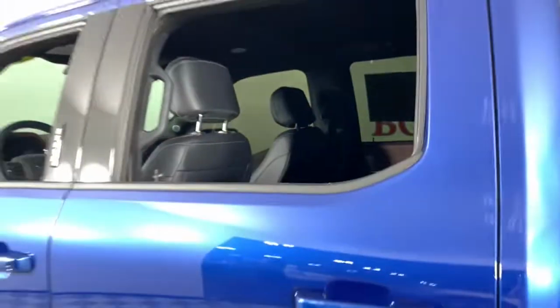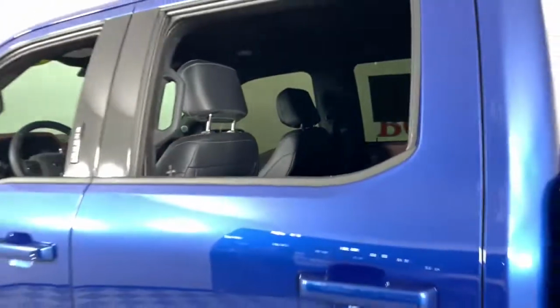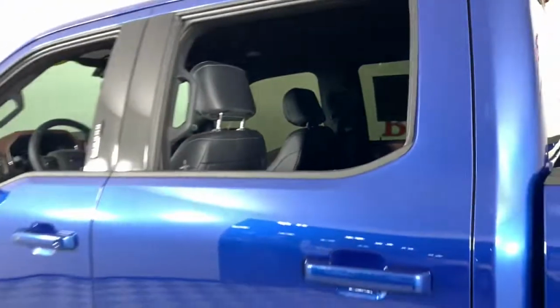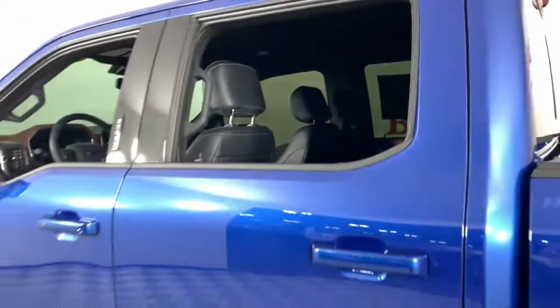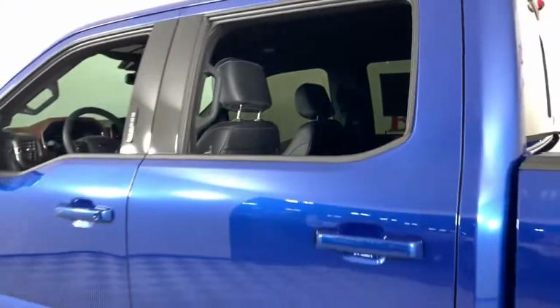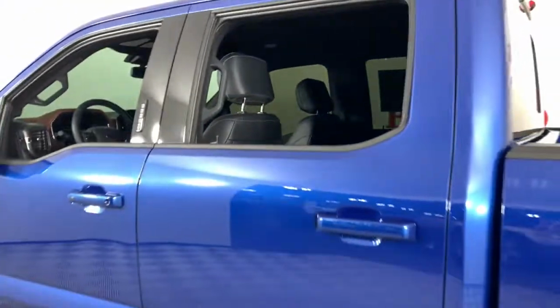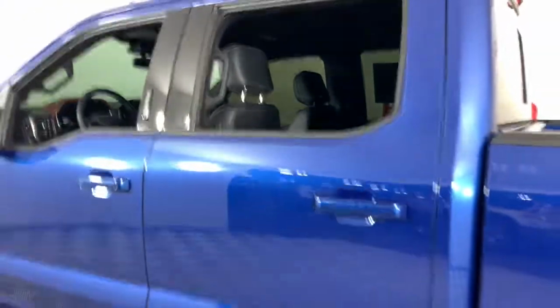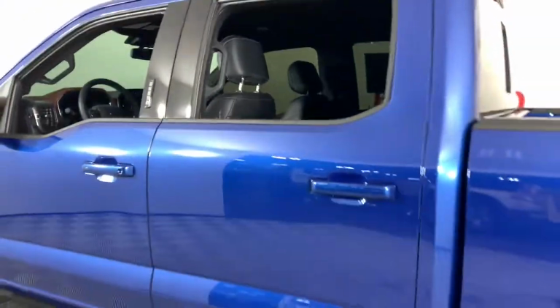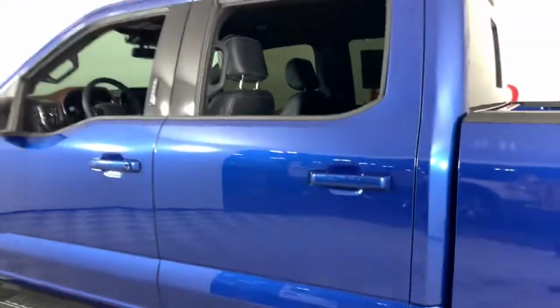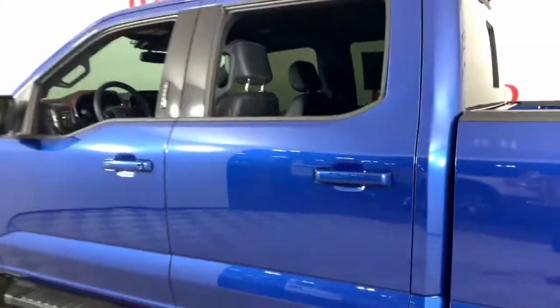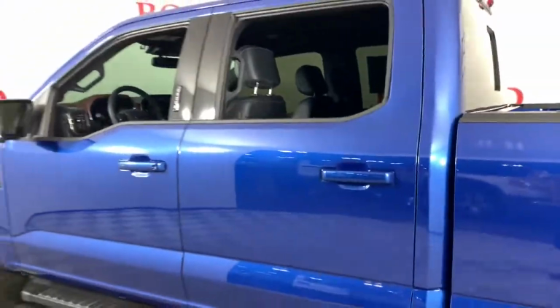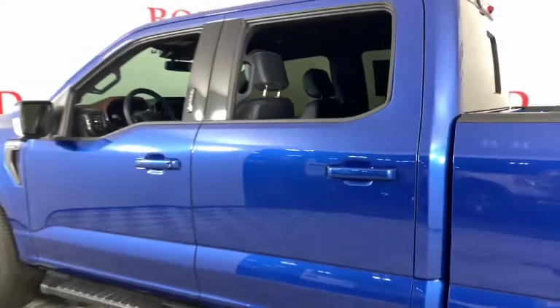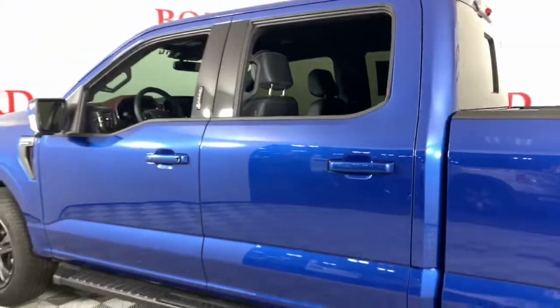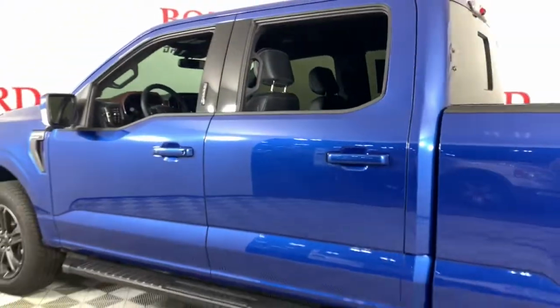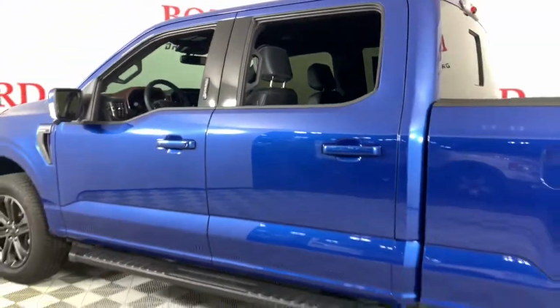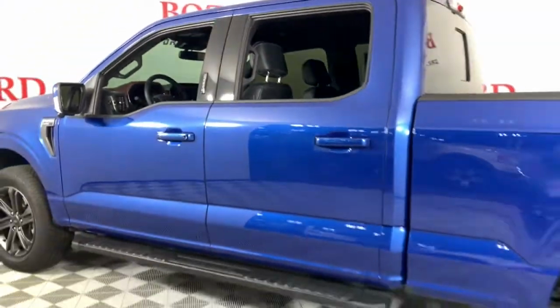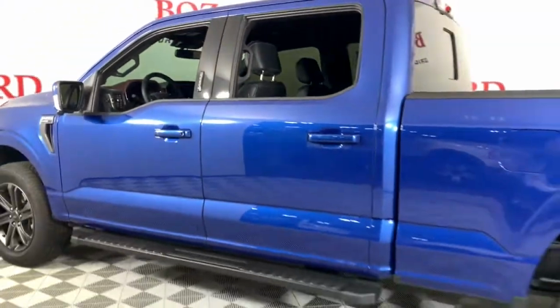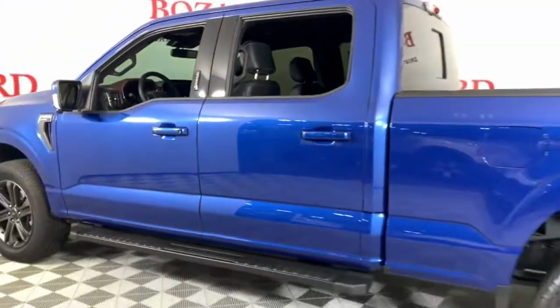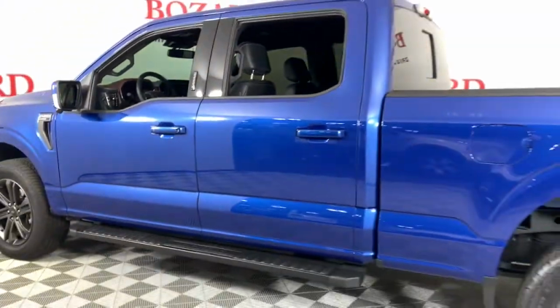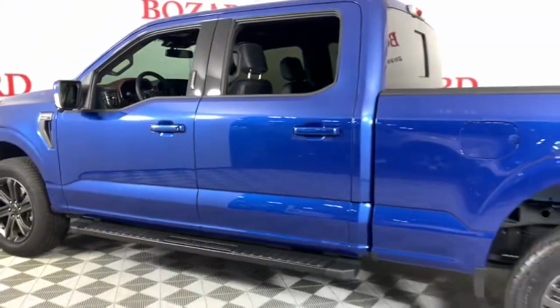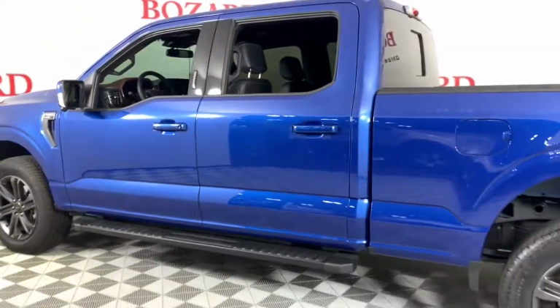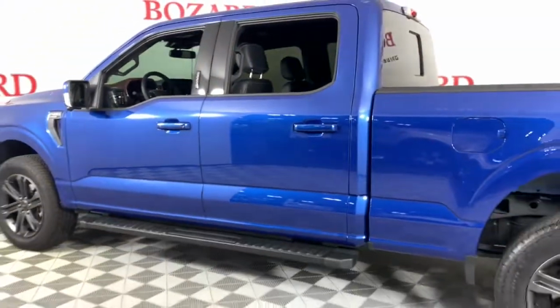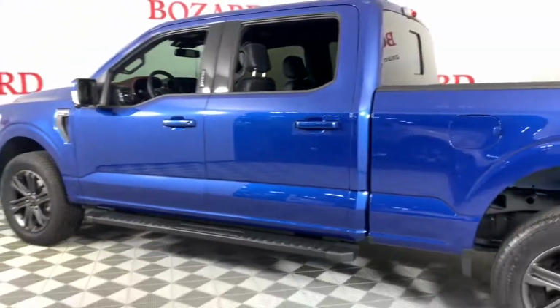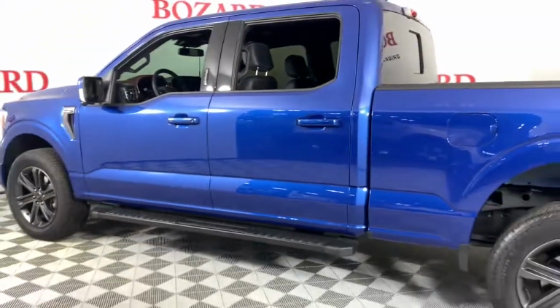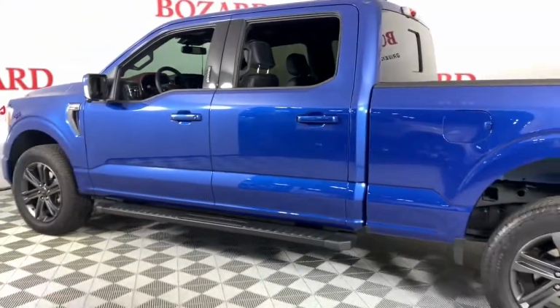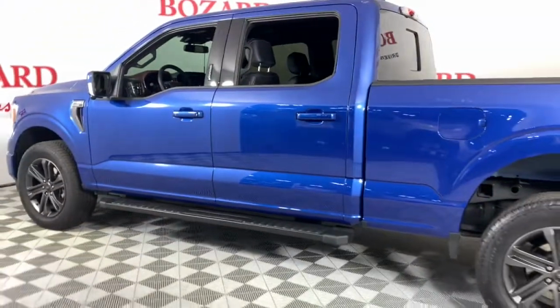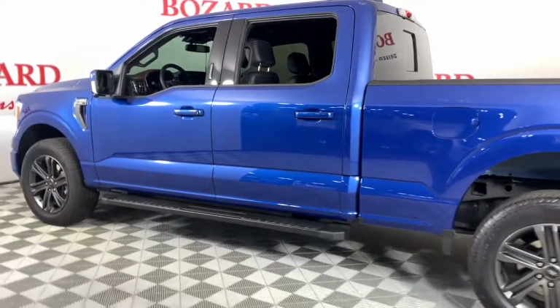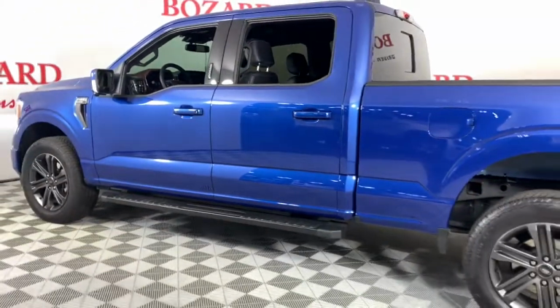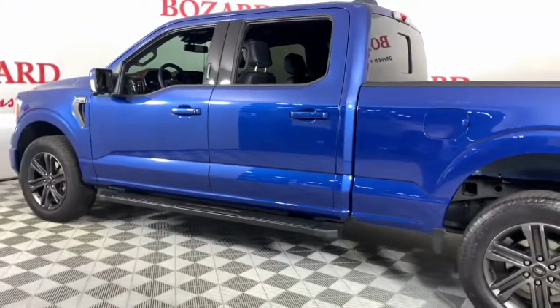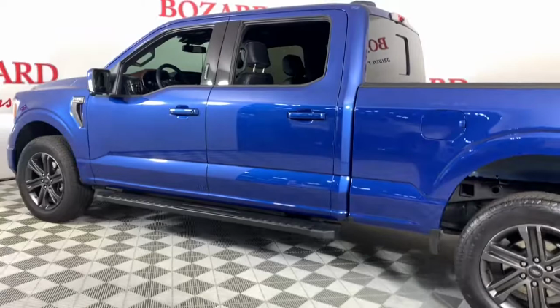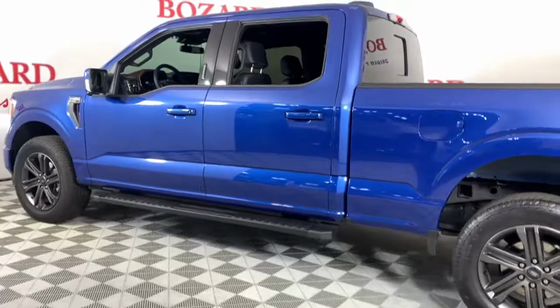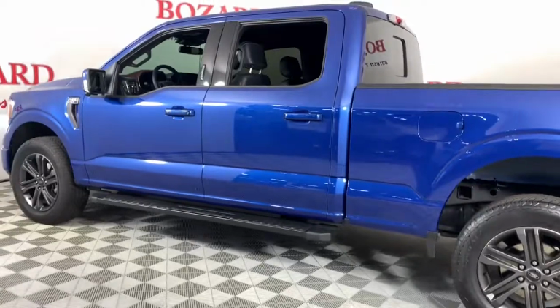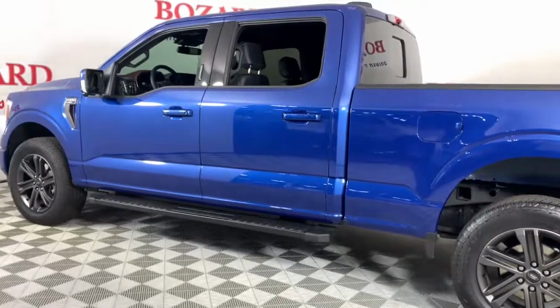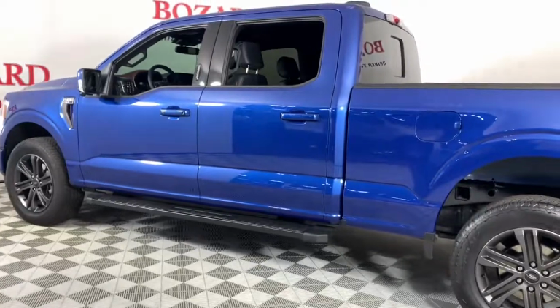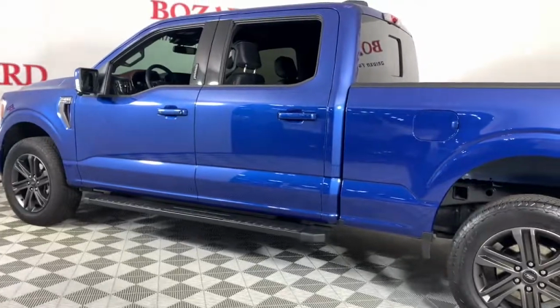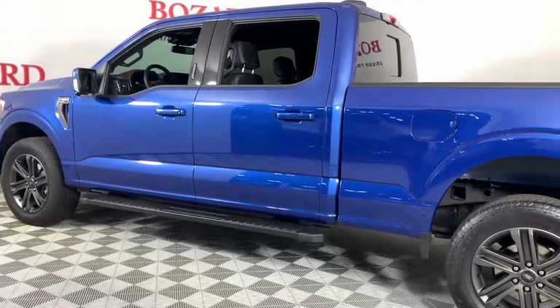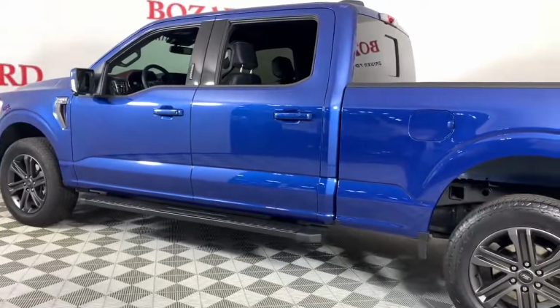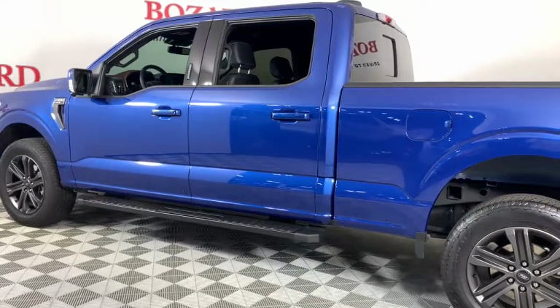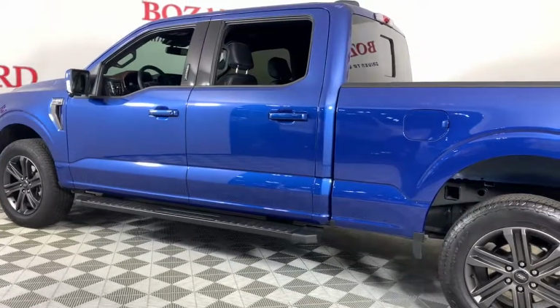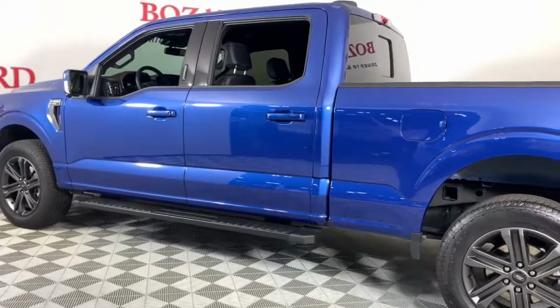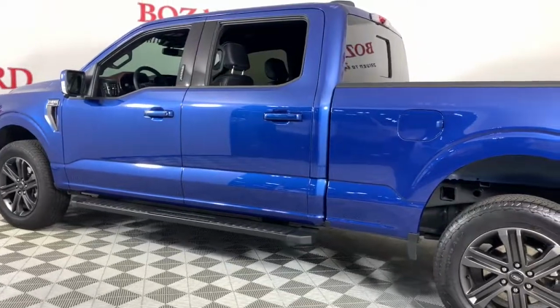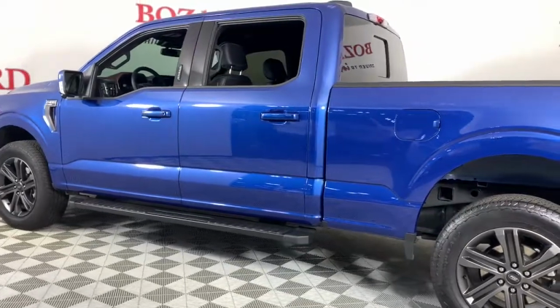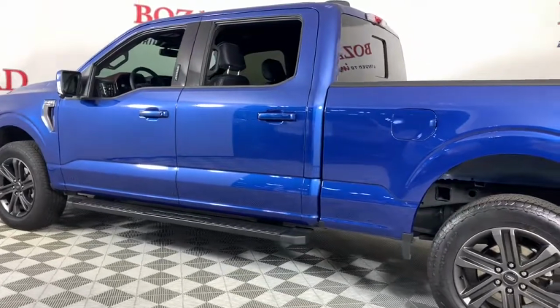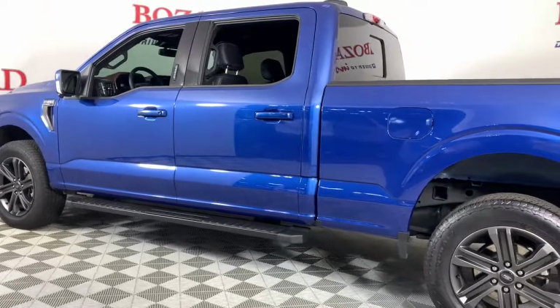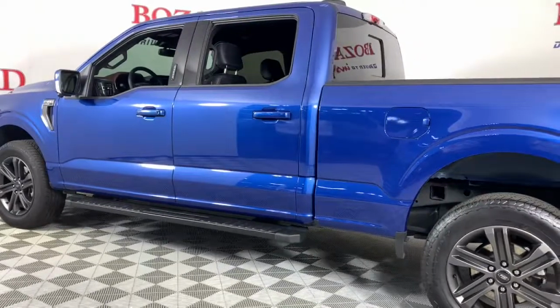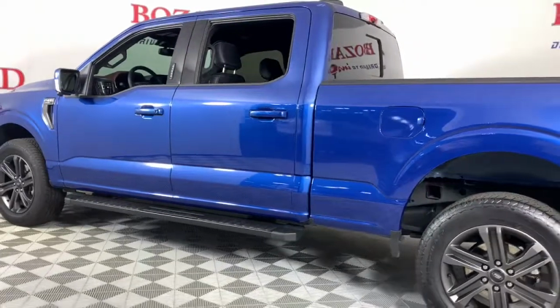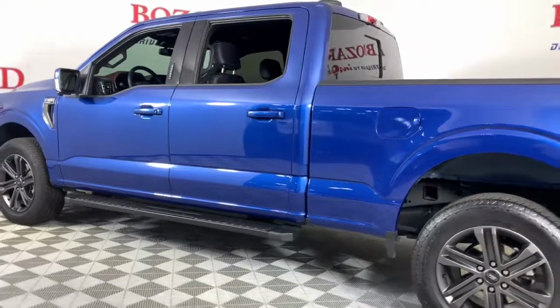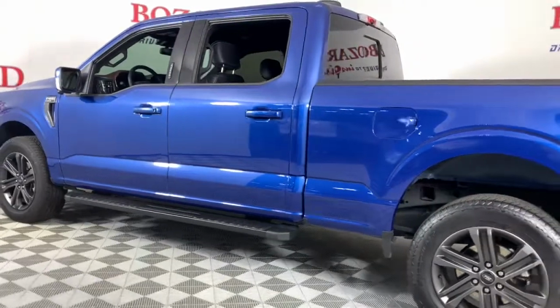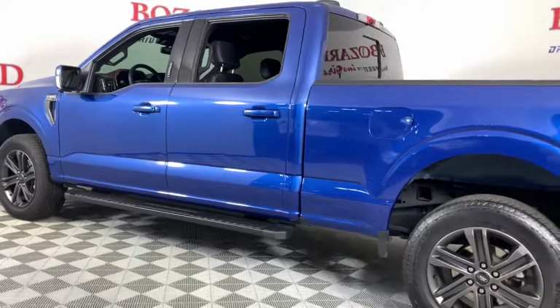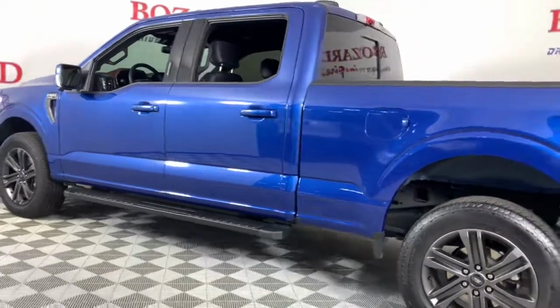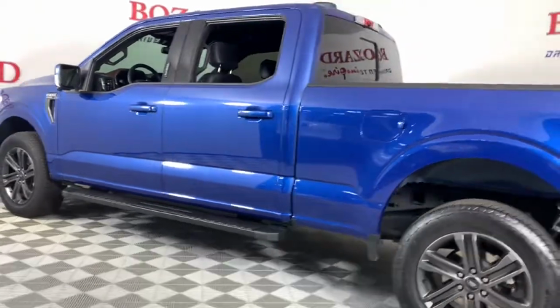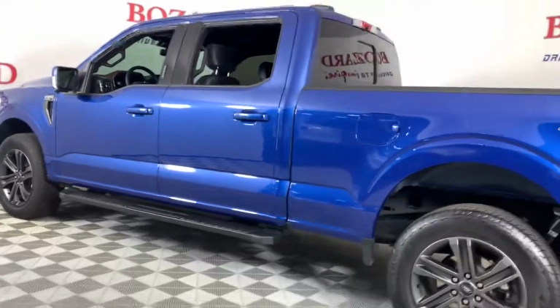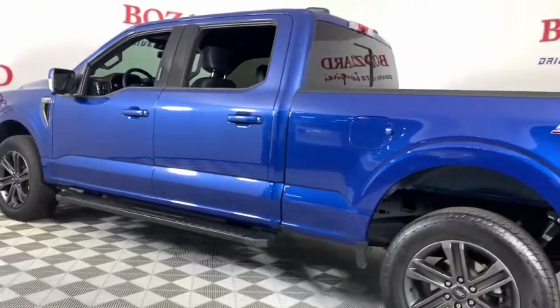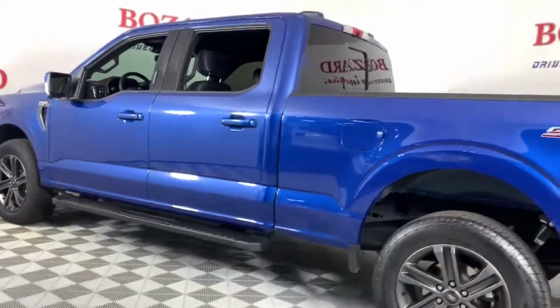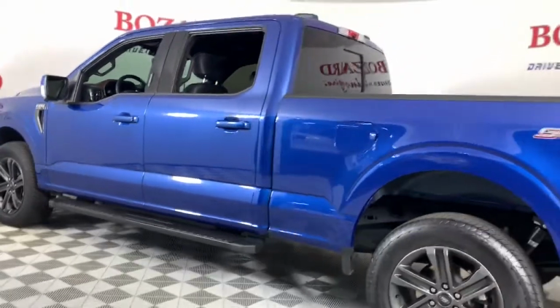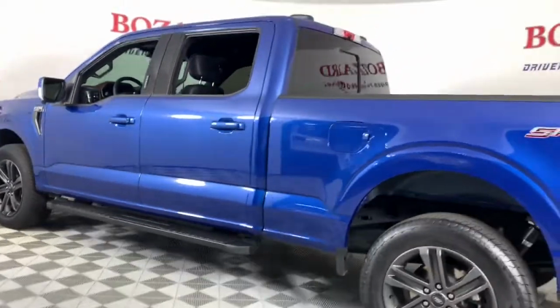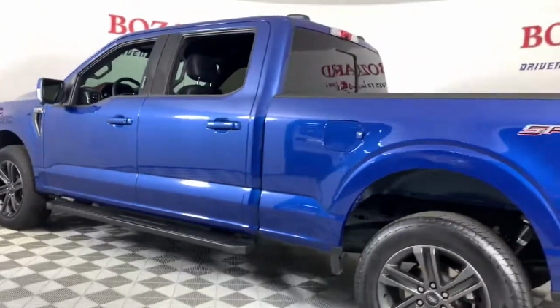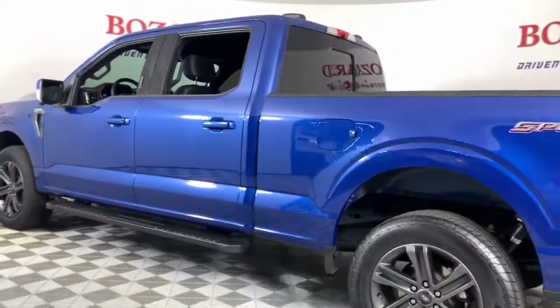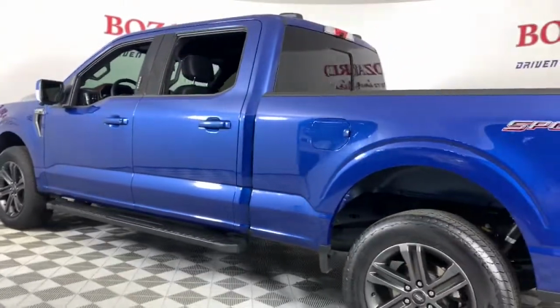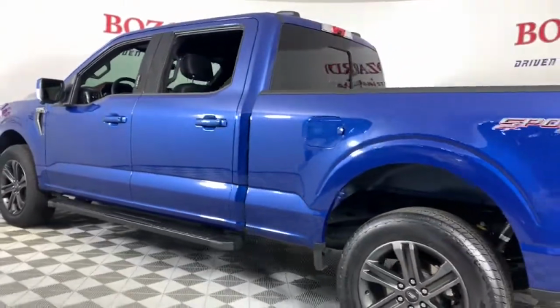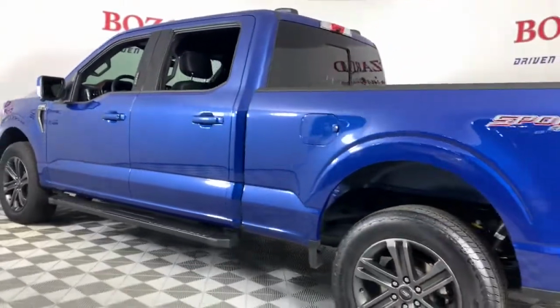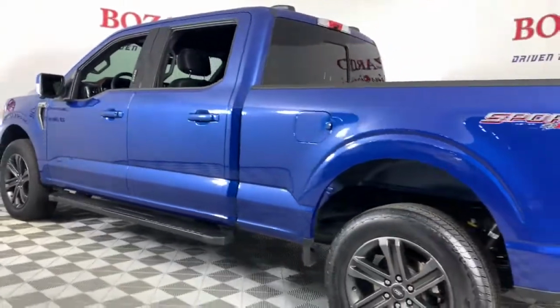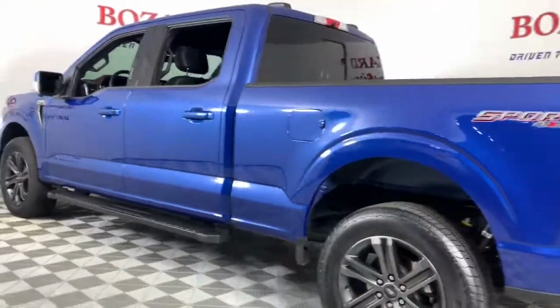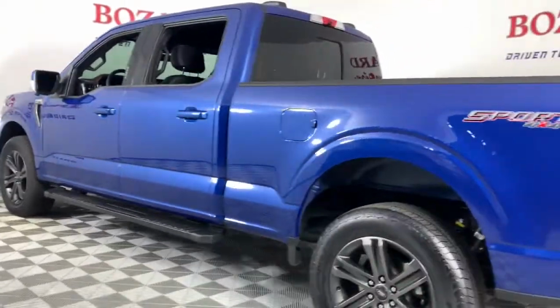Aluminum wheels, trailer hitch, heated front seat, electronic stability control, power driver seat.